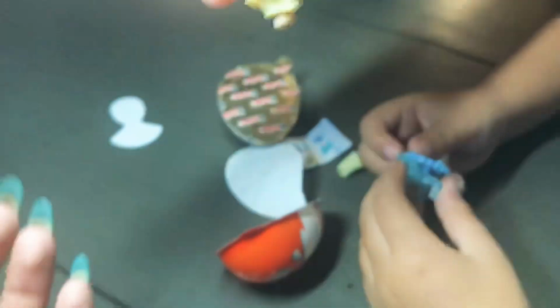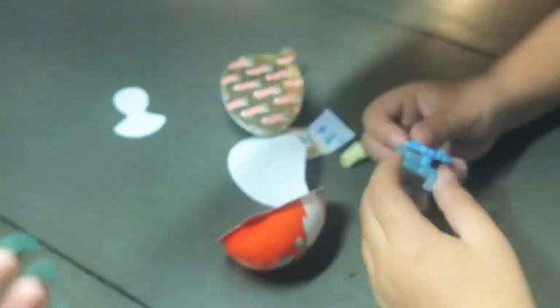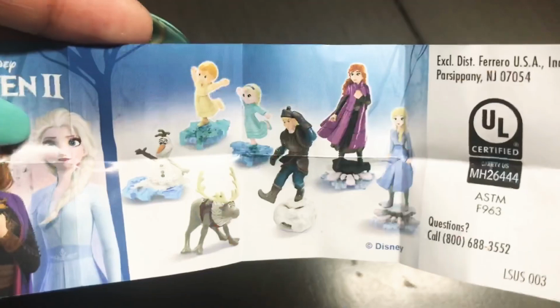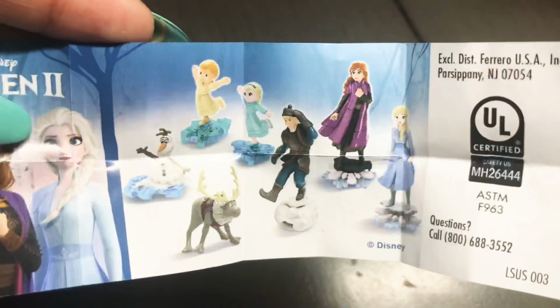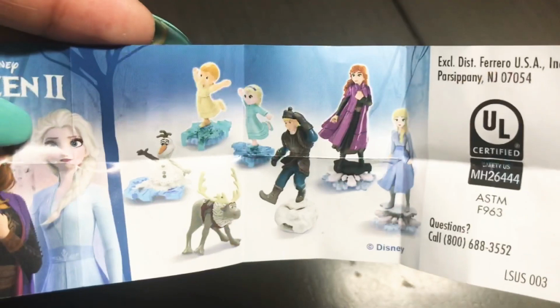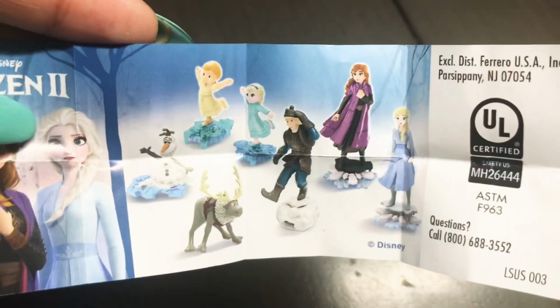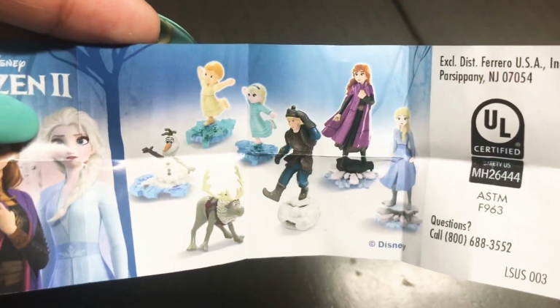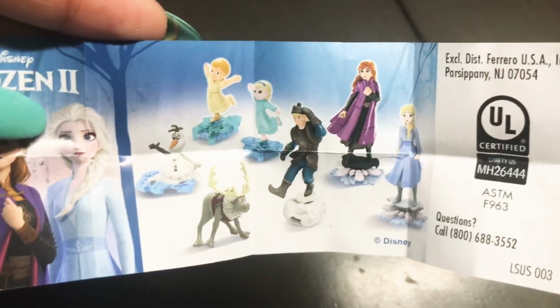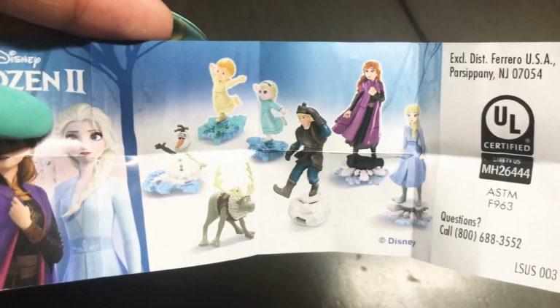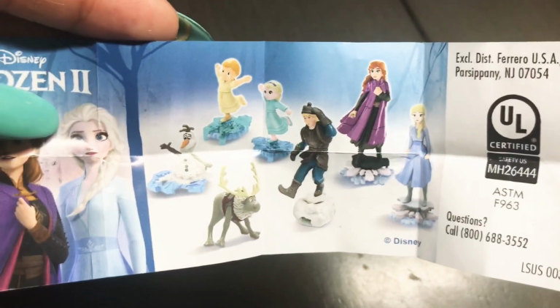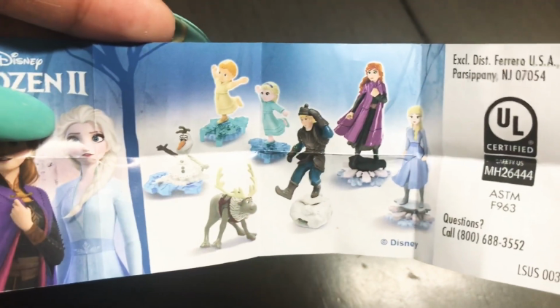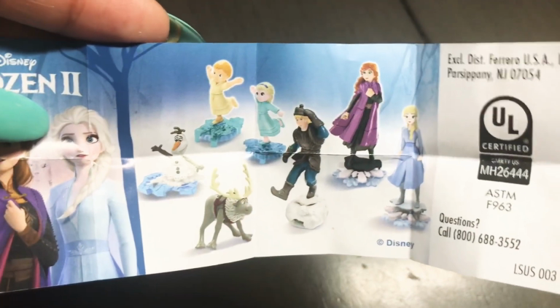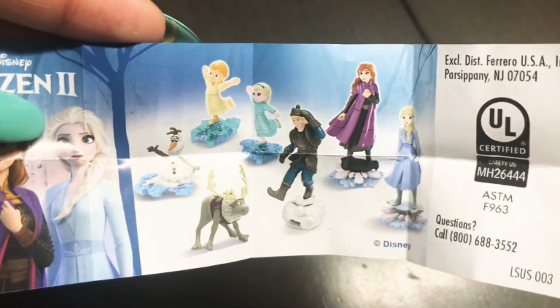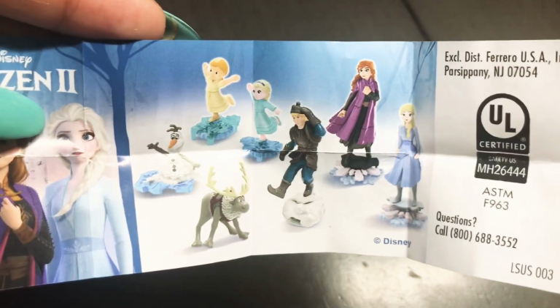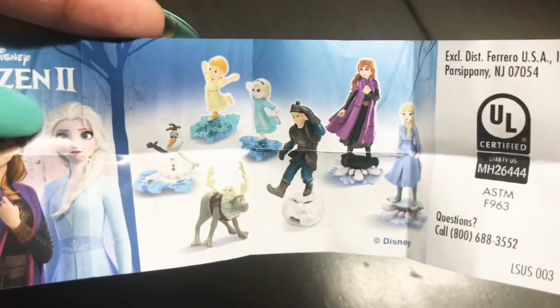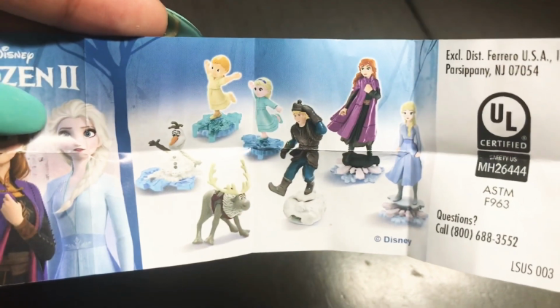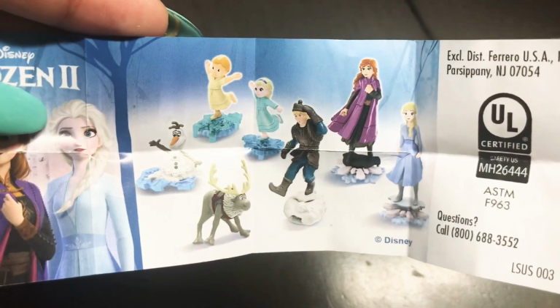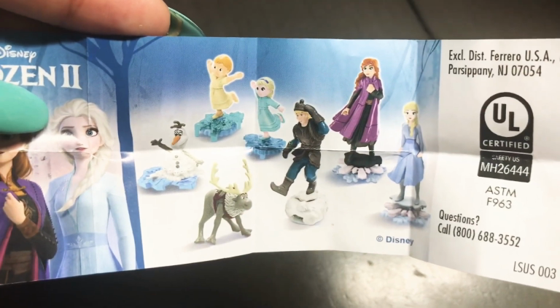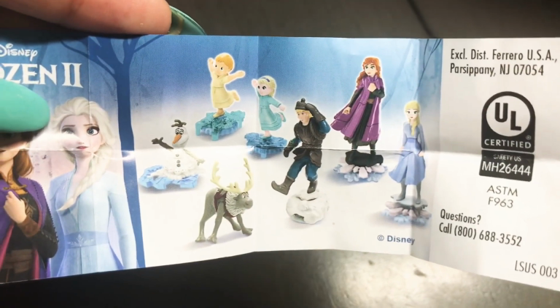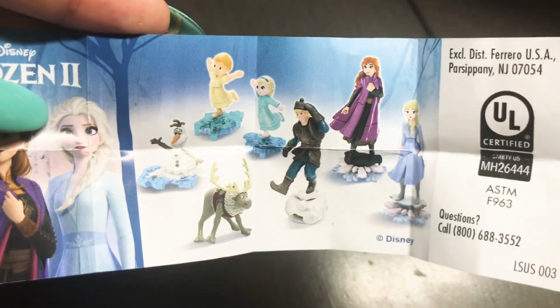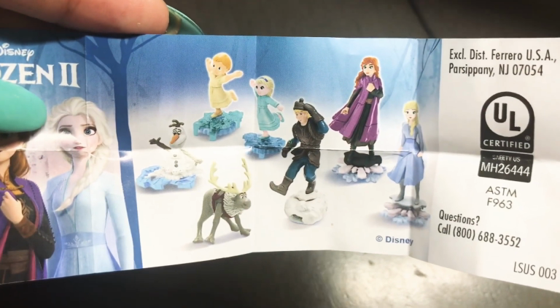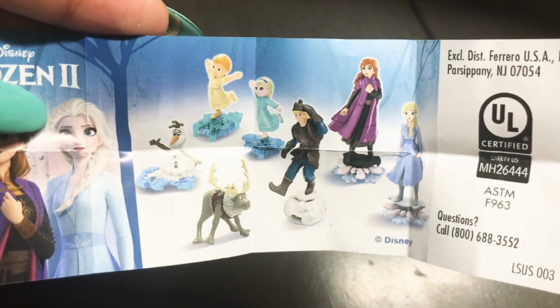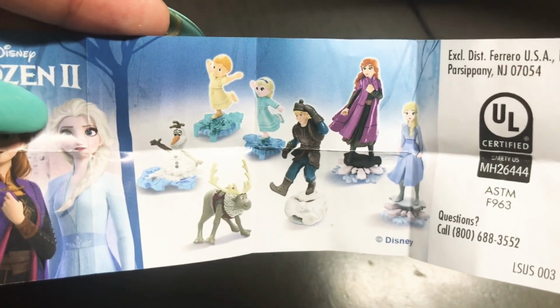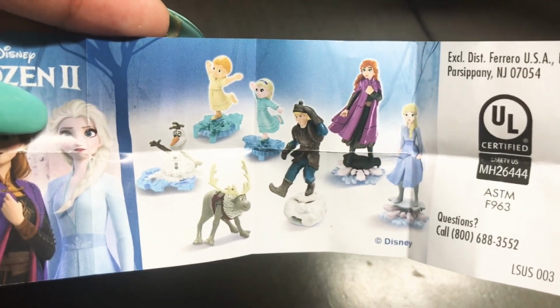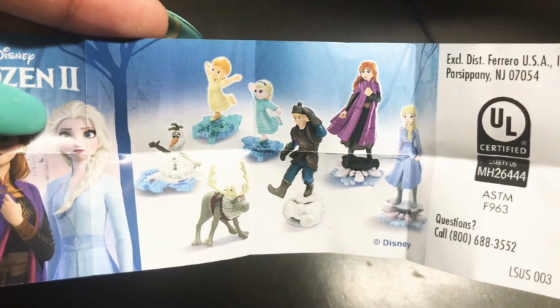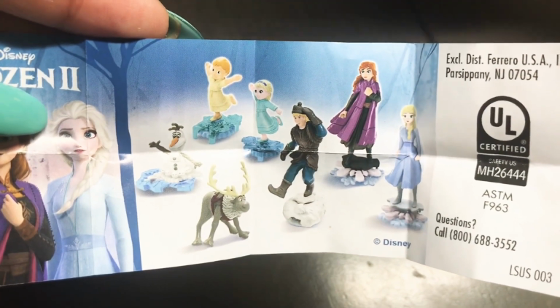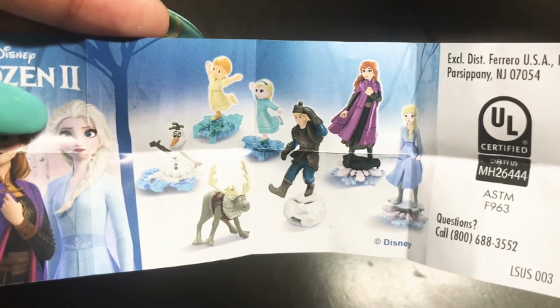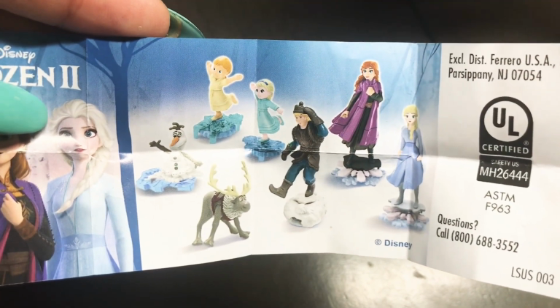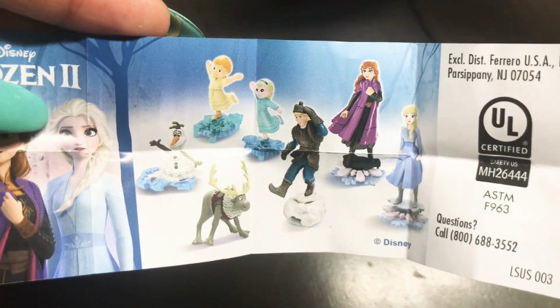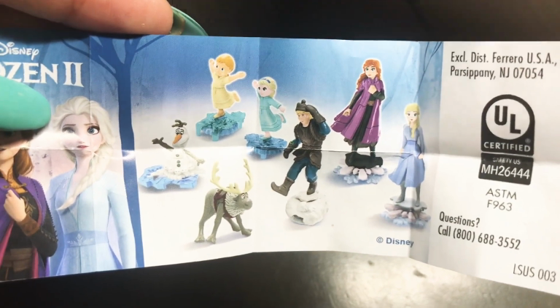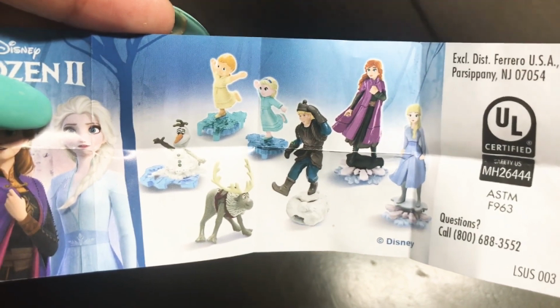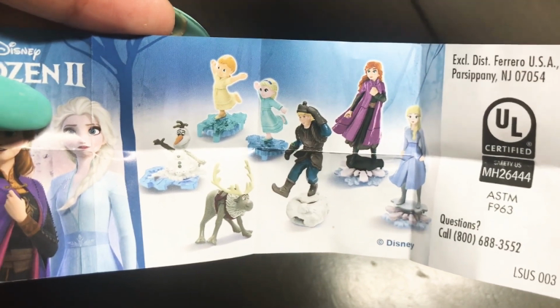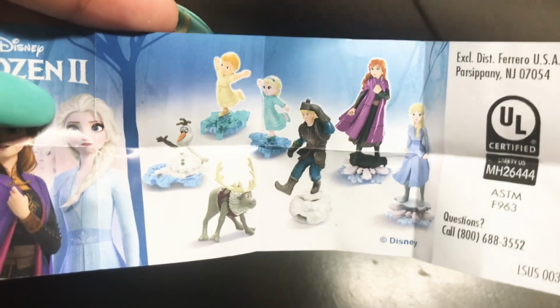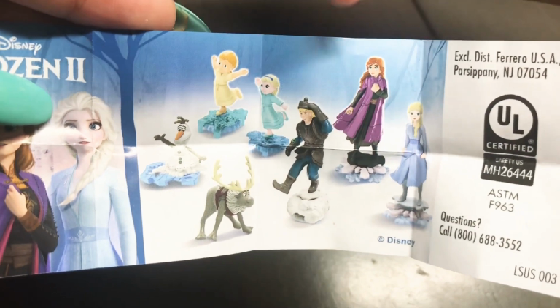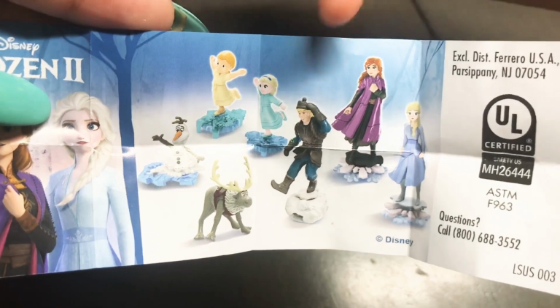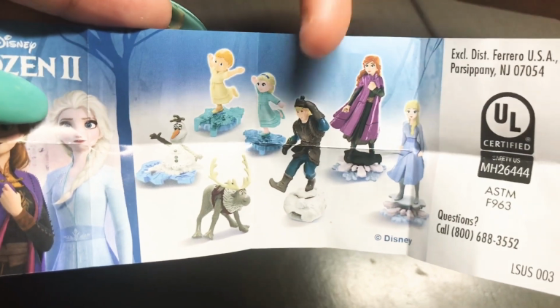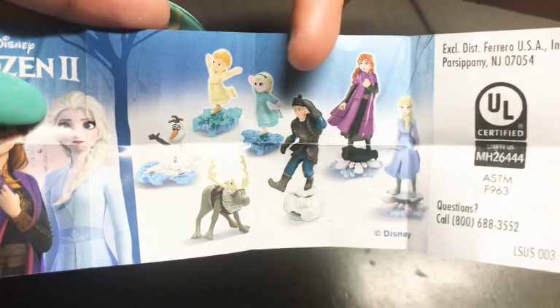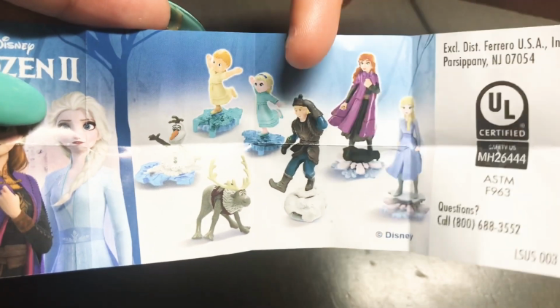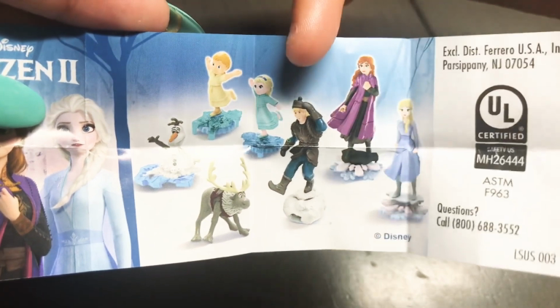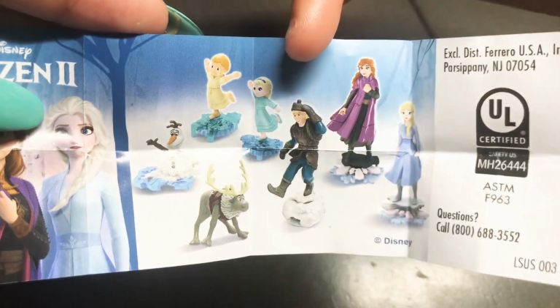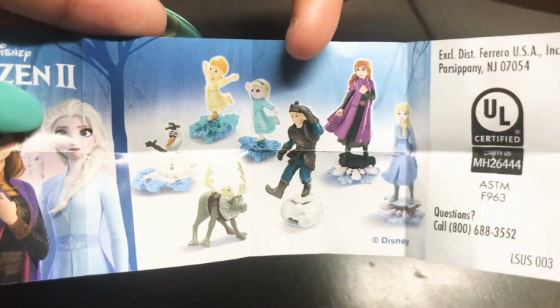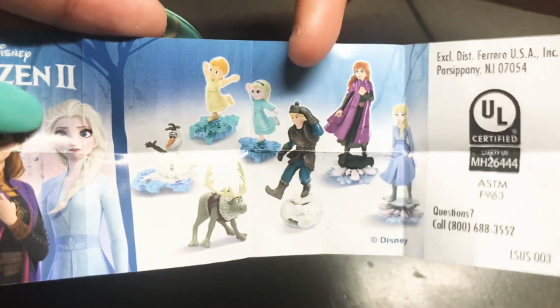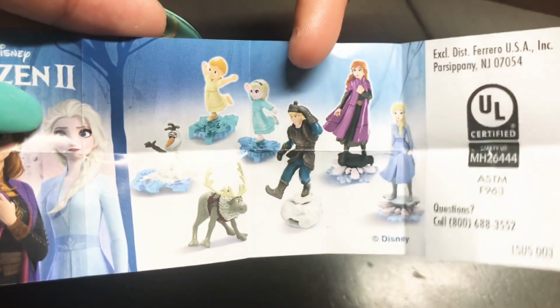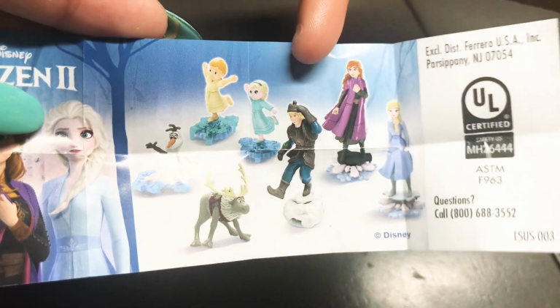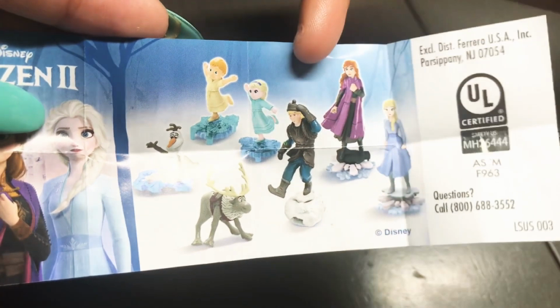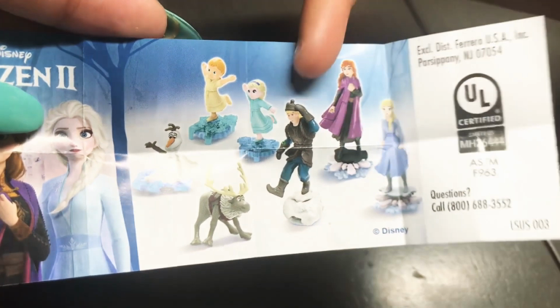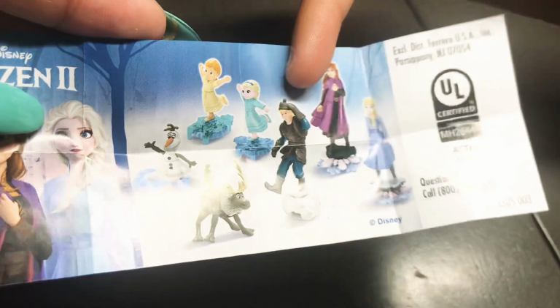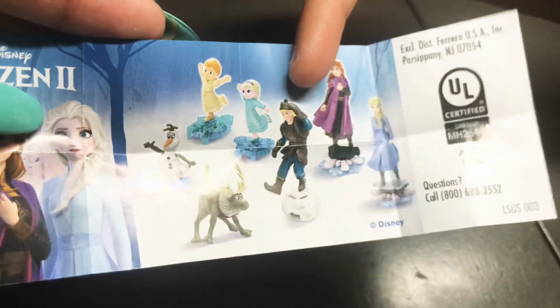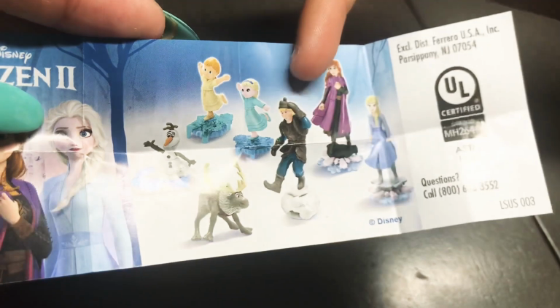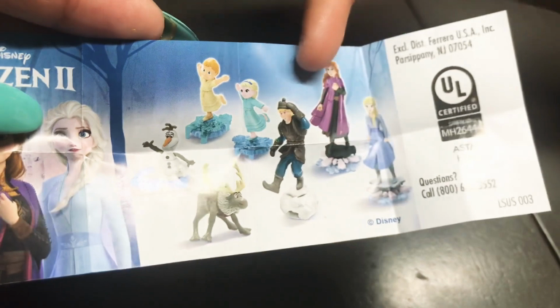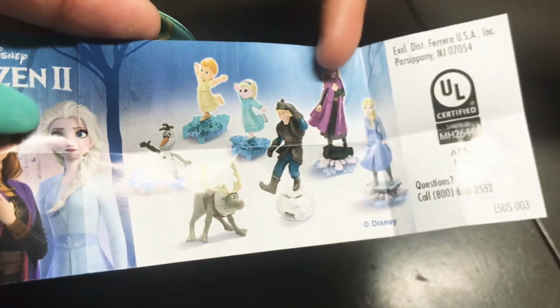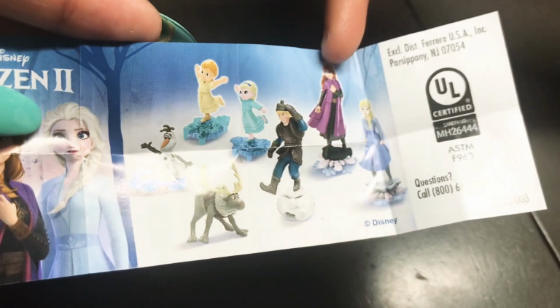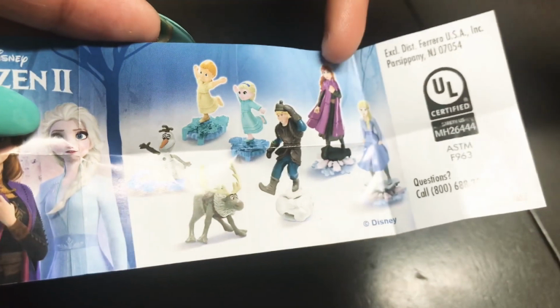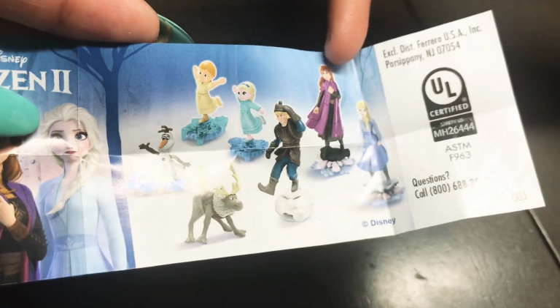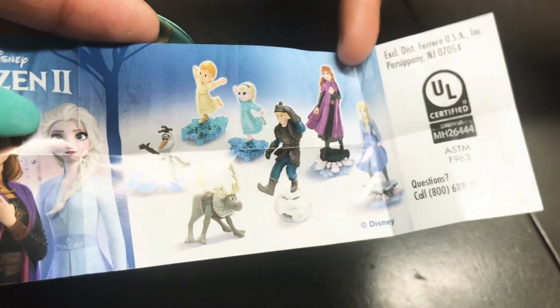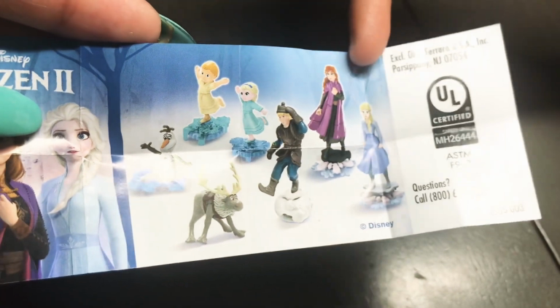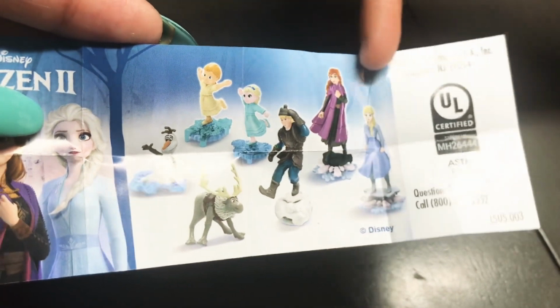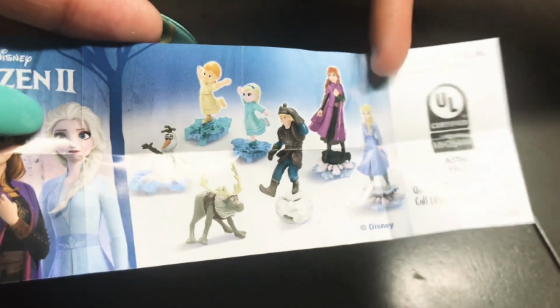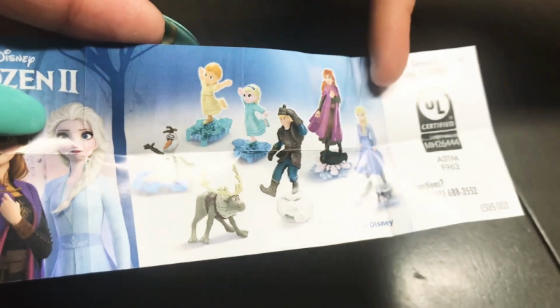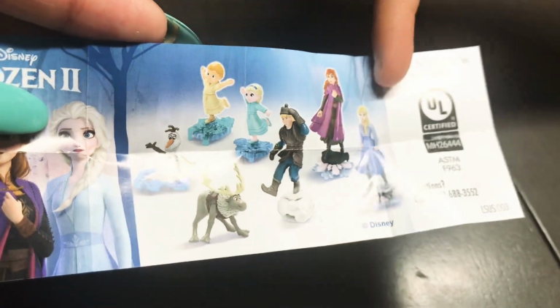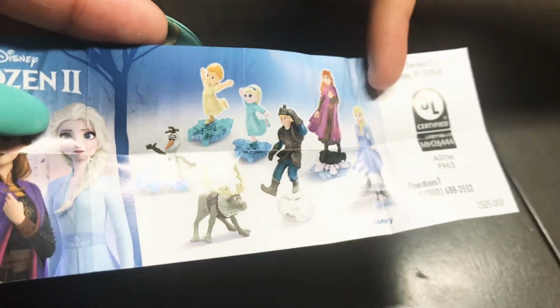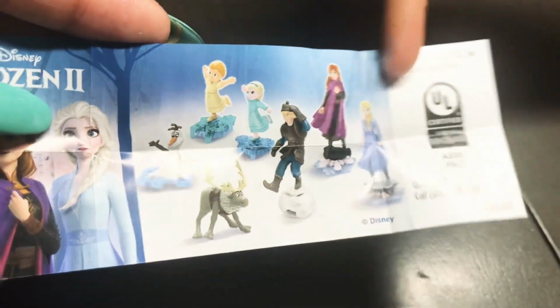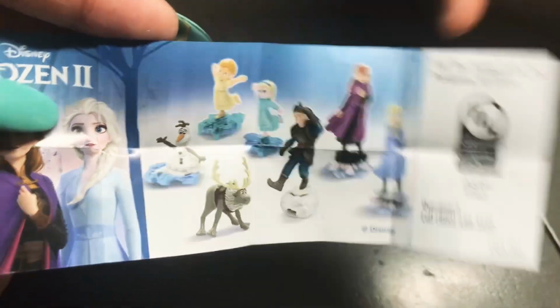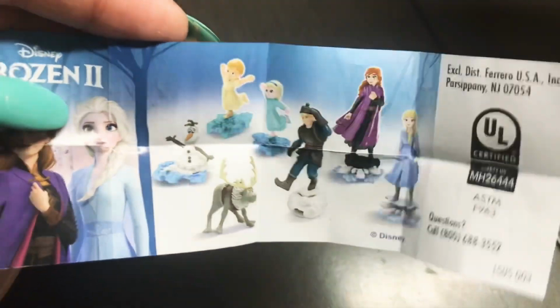We need Olaf. We need Little Elsa. Little Elsa. Big Anna. And Big Elsa.